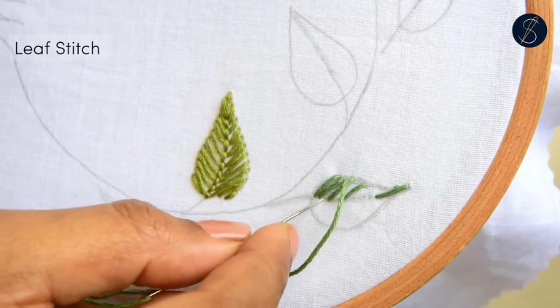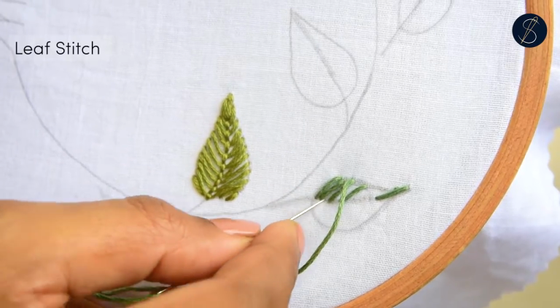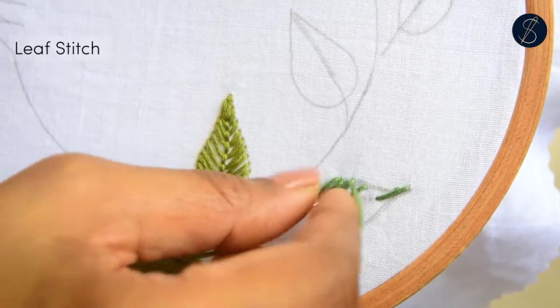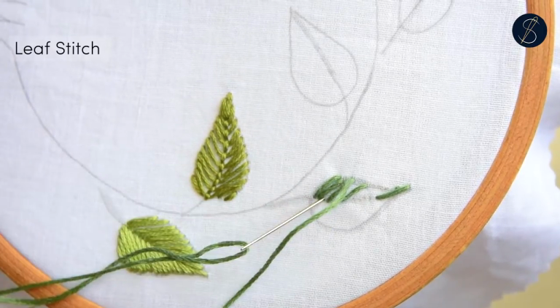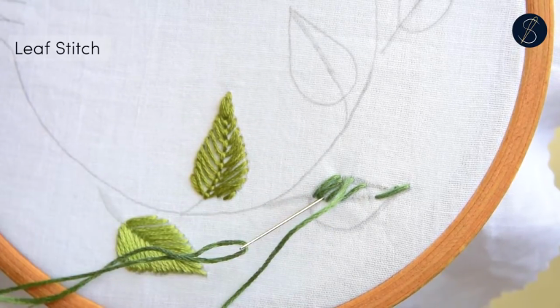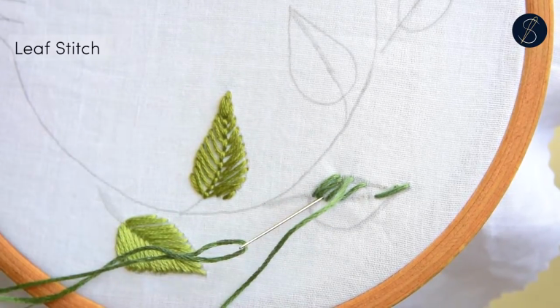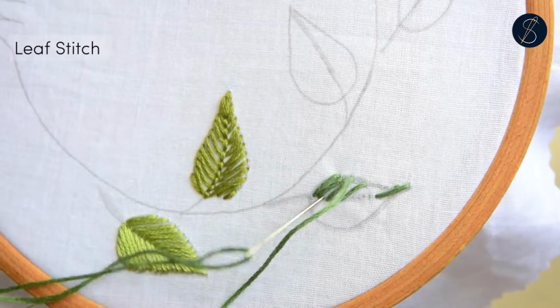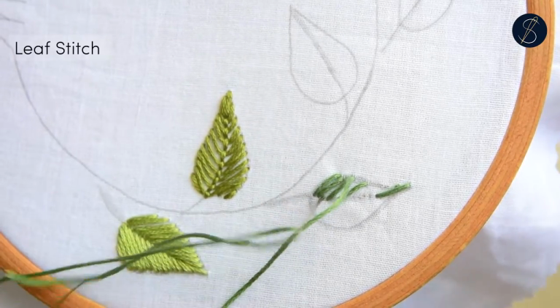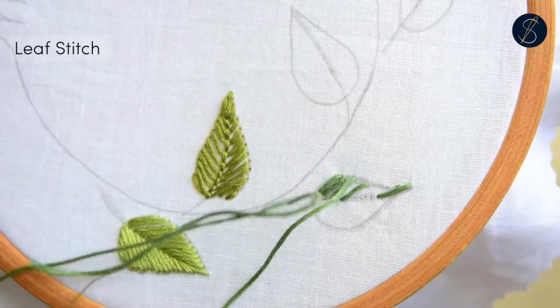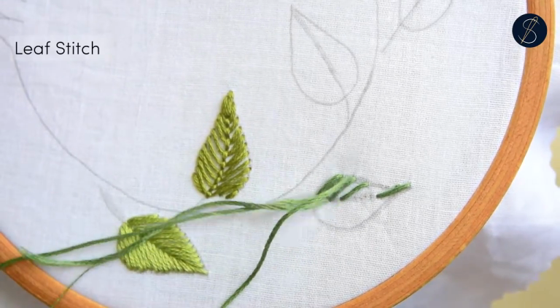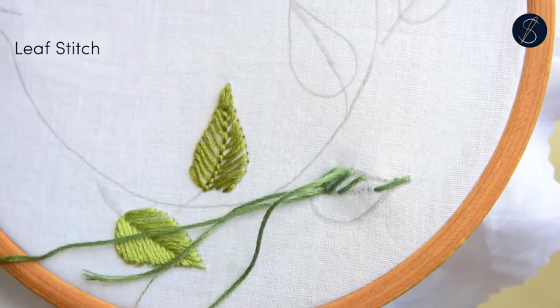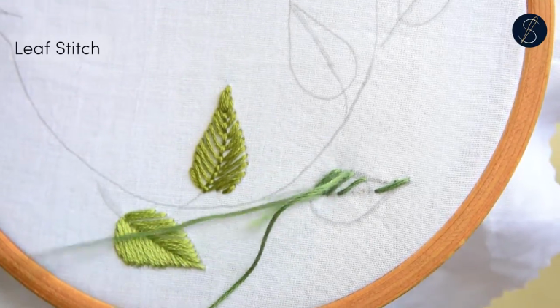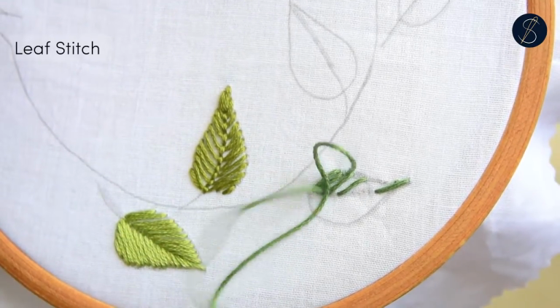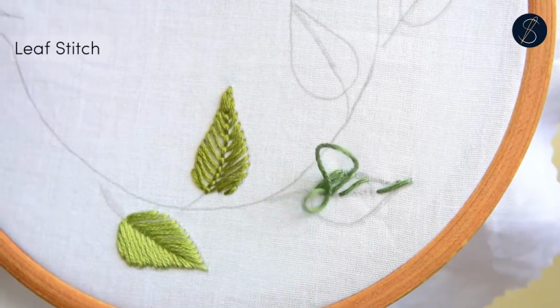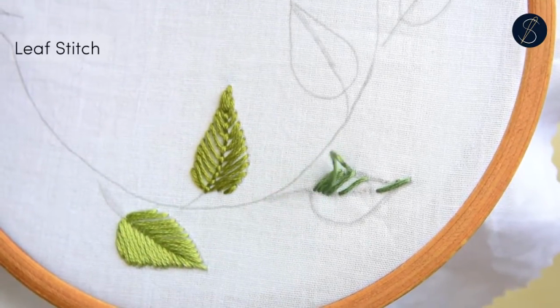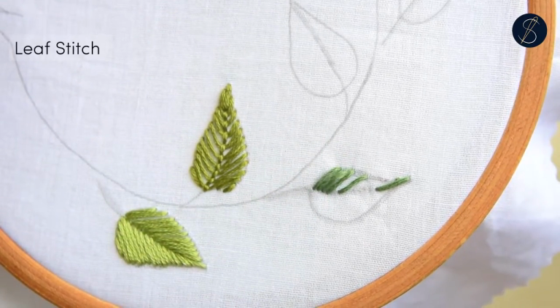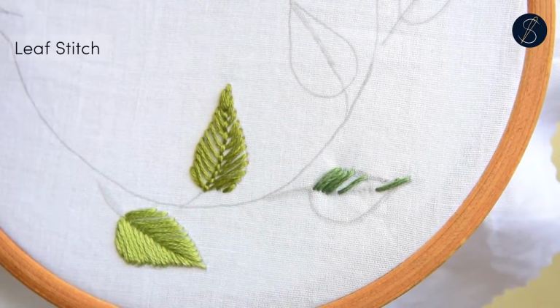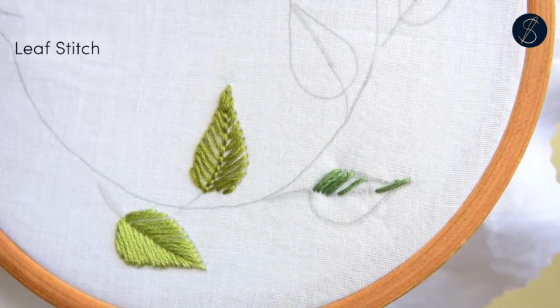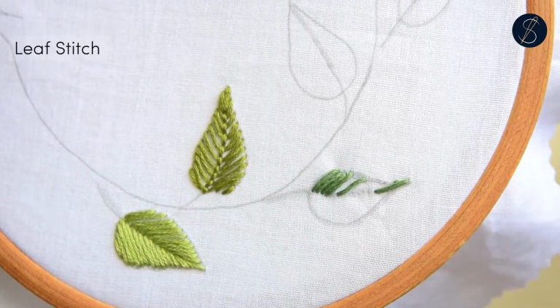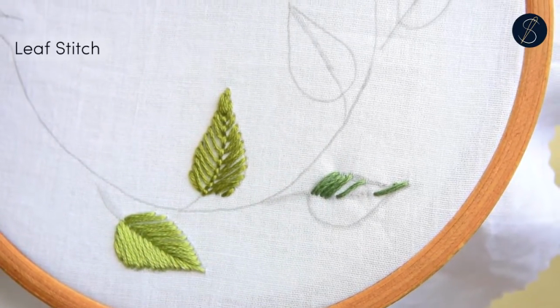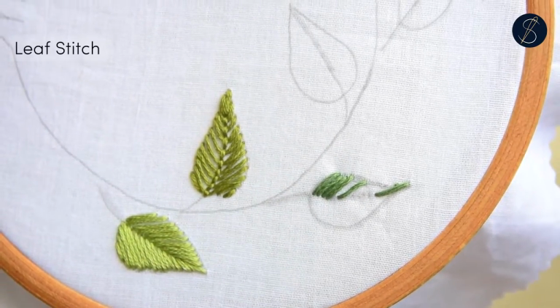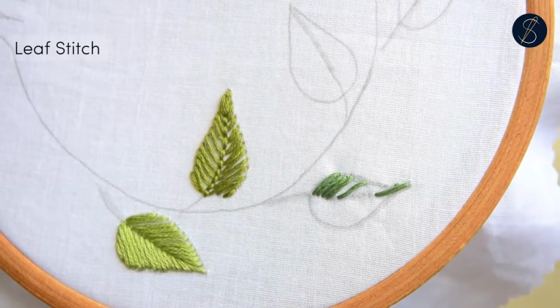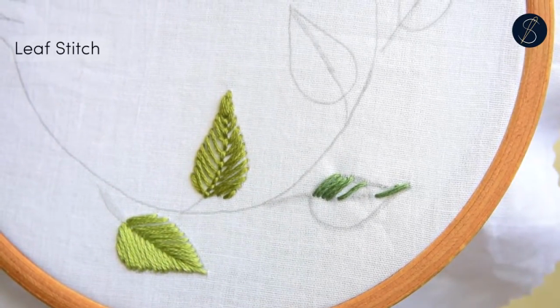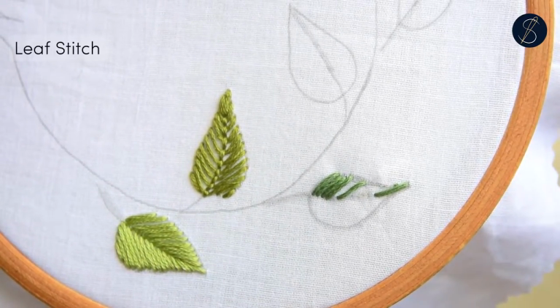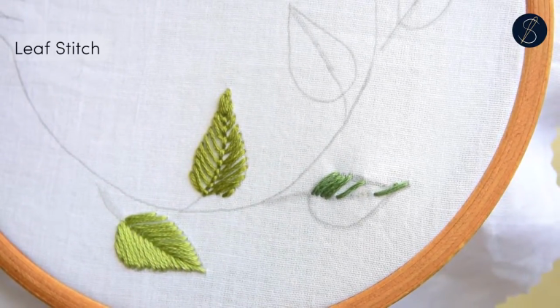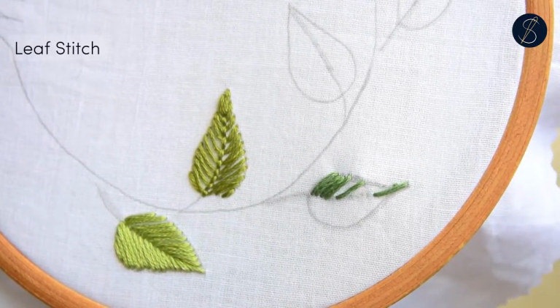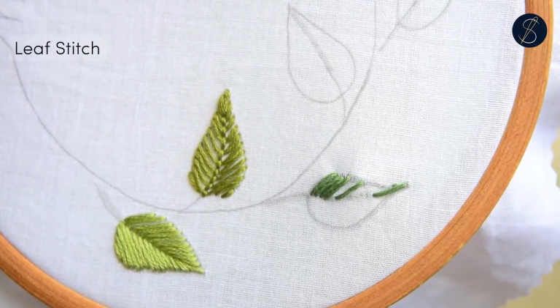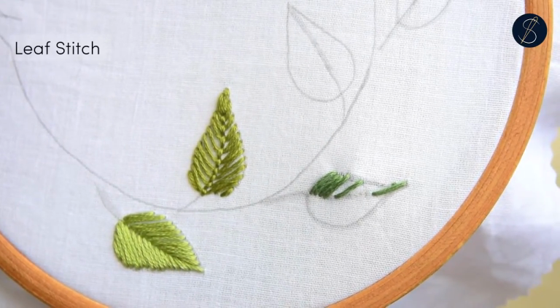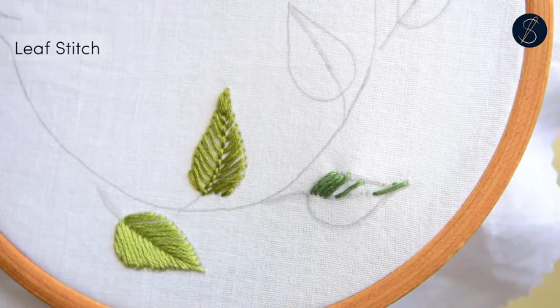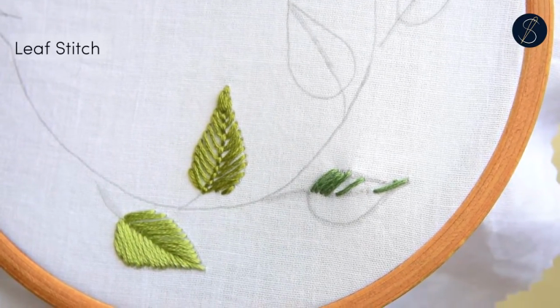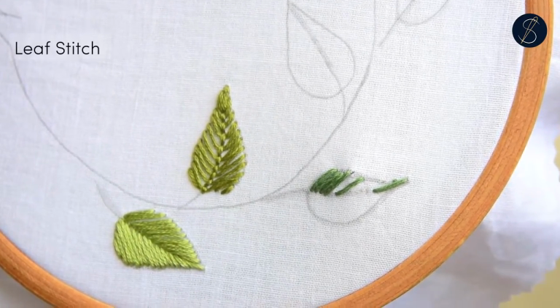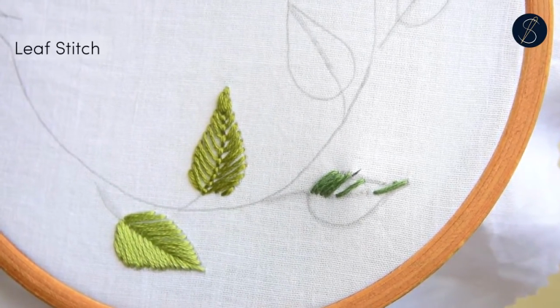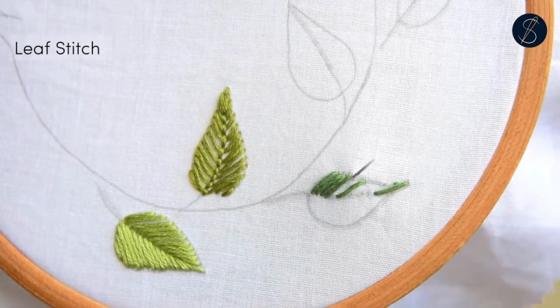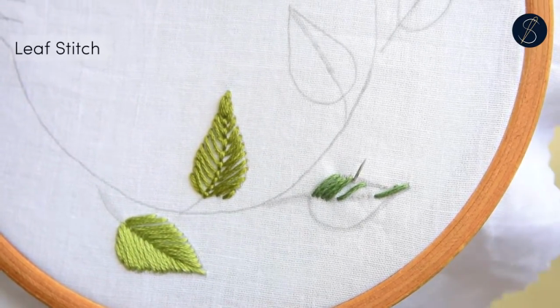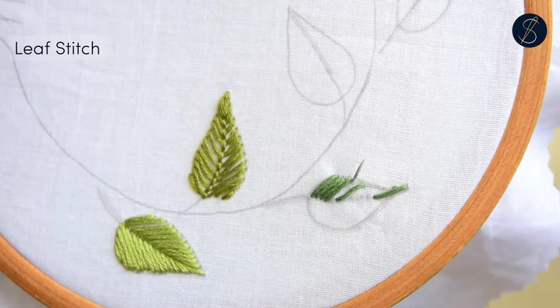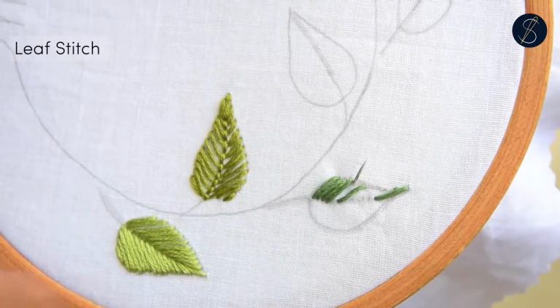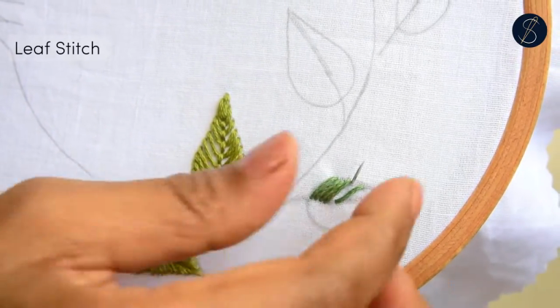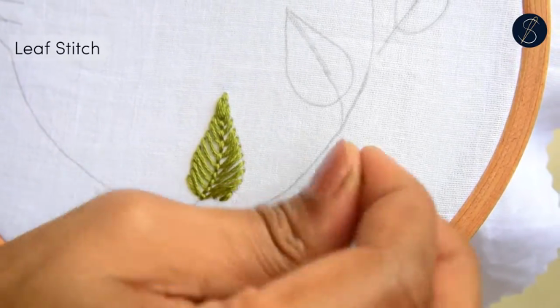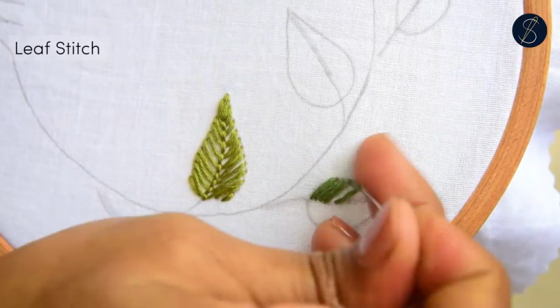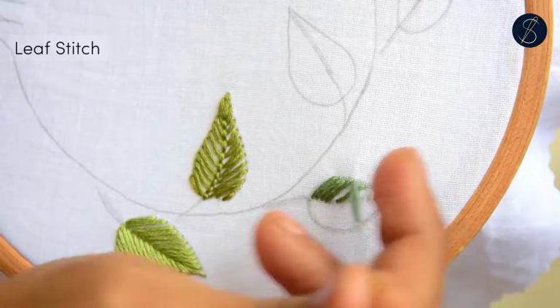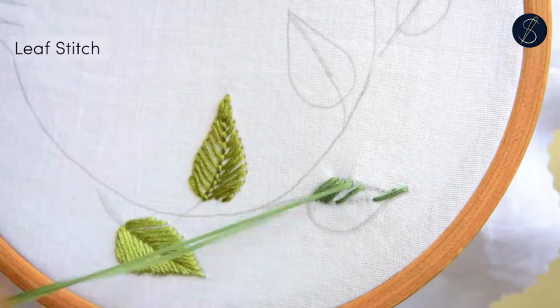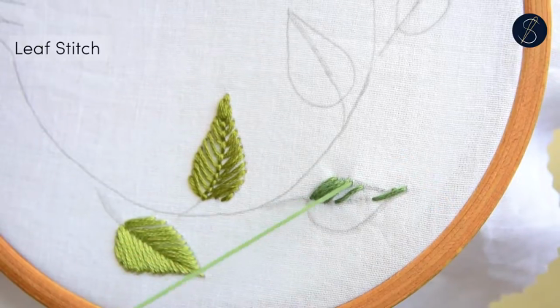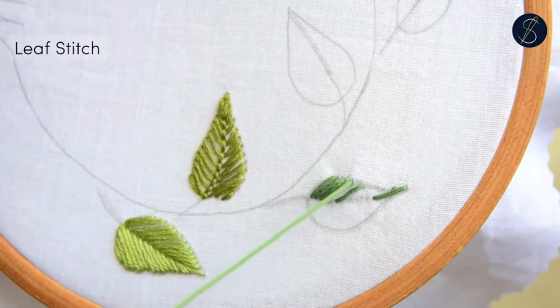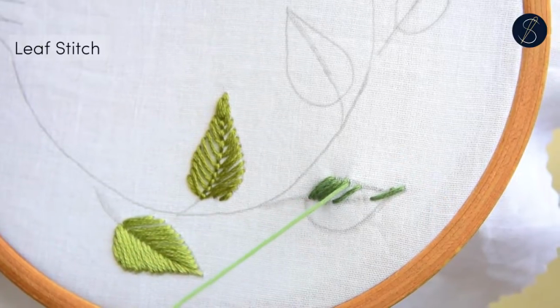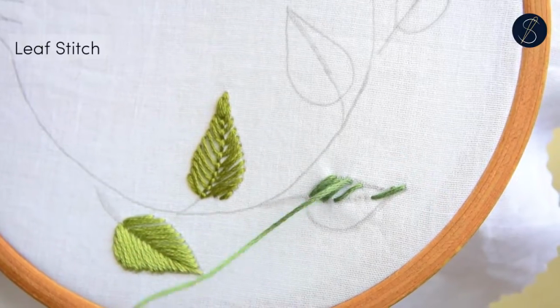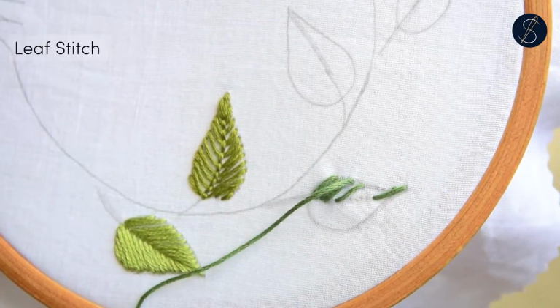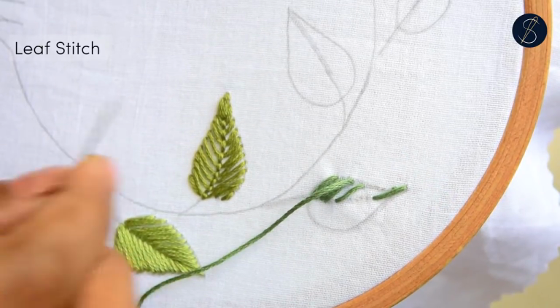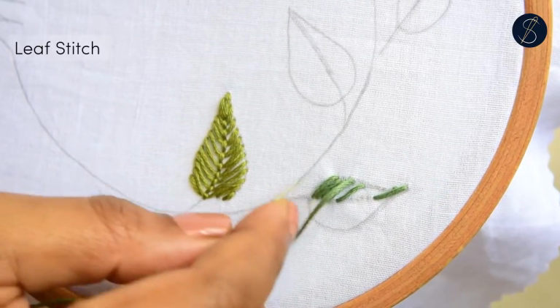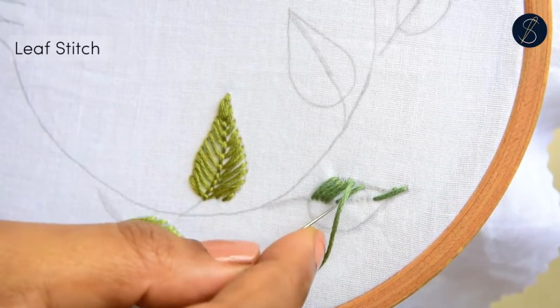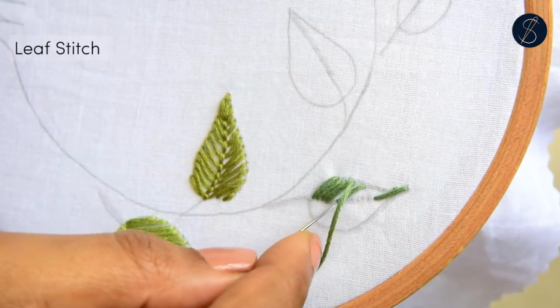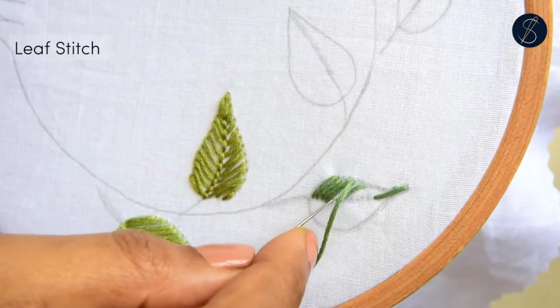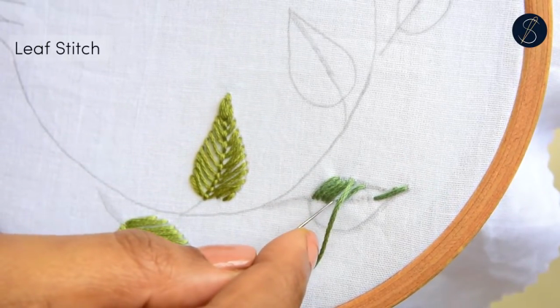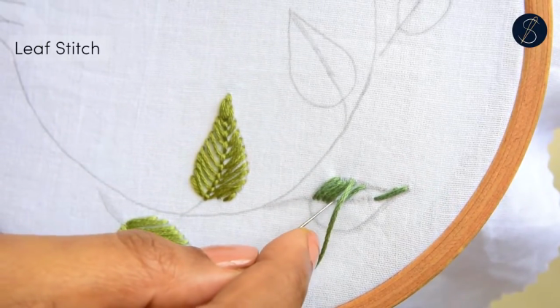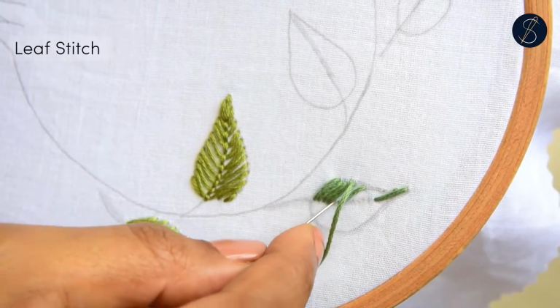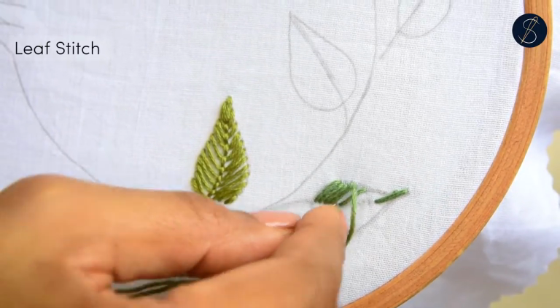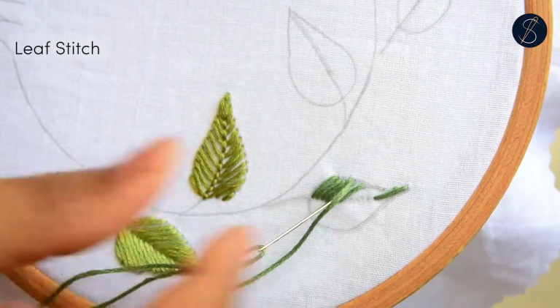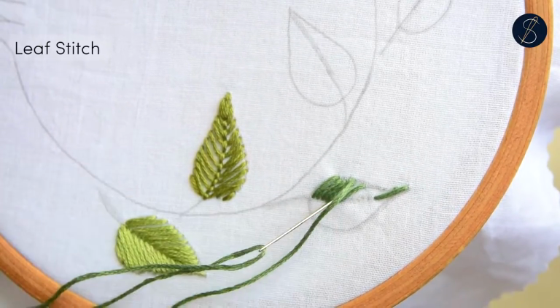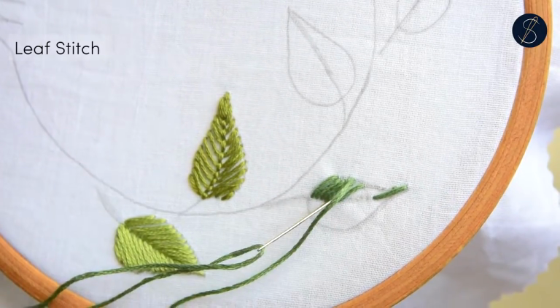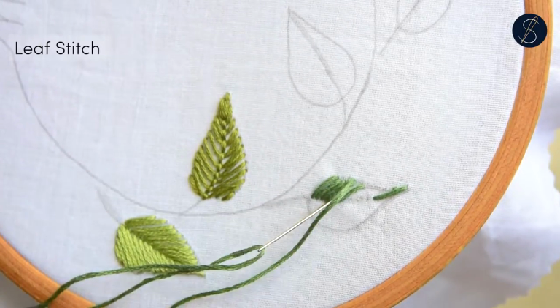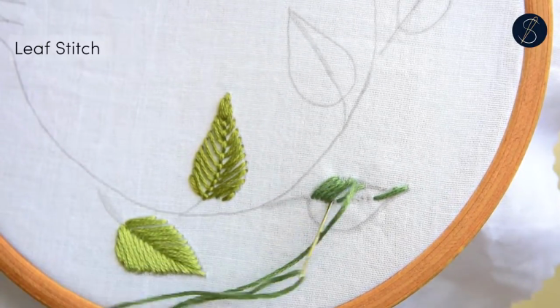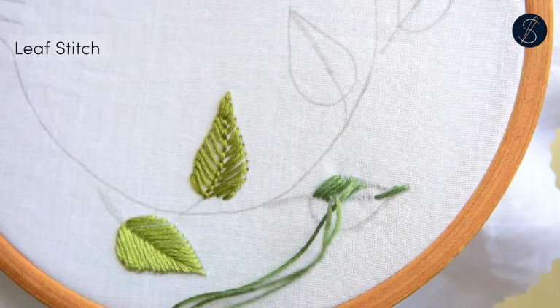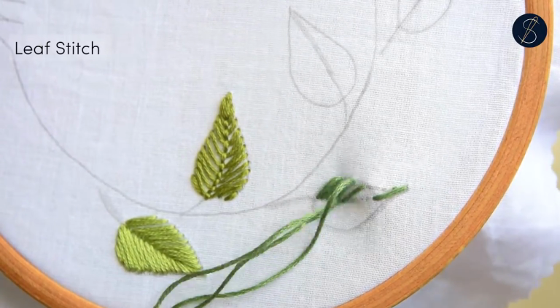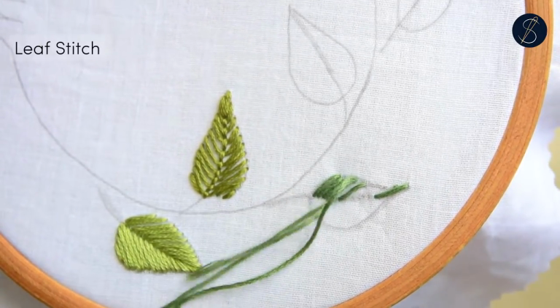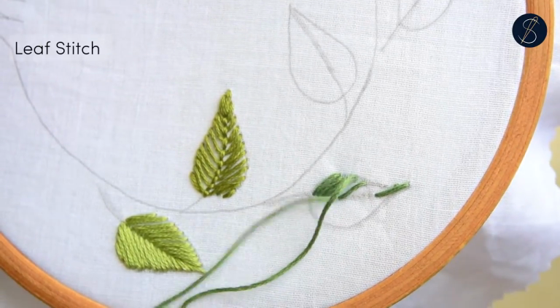This also helps in maintaining the angle of the stitches, which would otherwise have a tendency to straighten out.